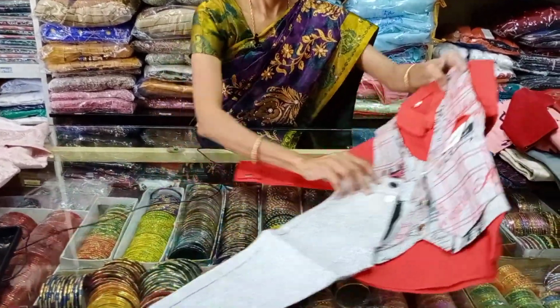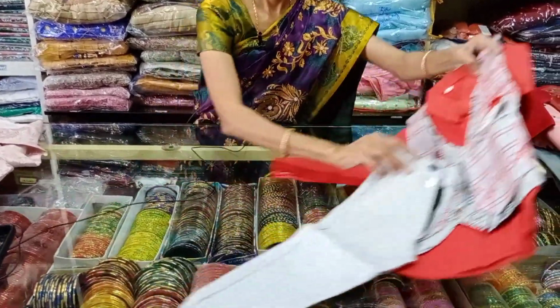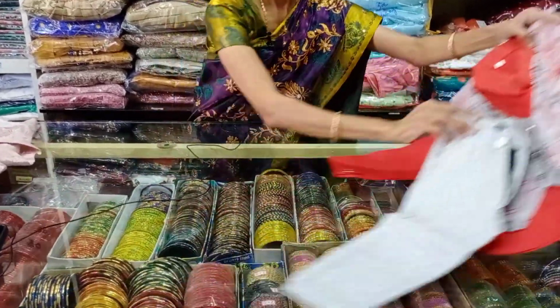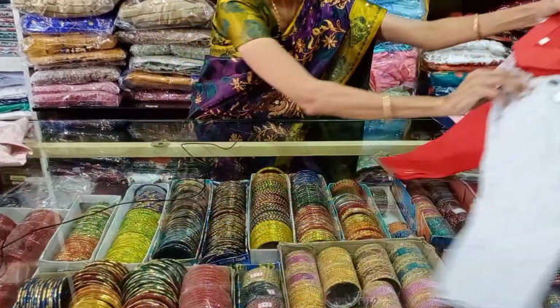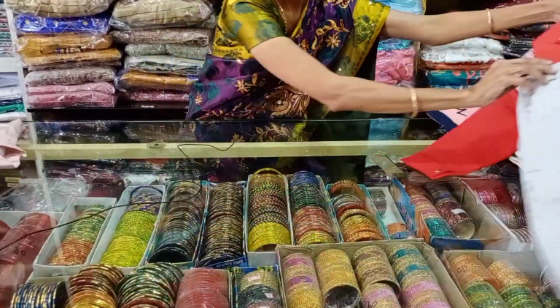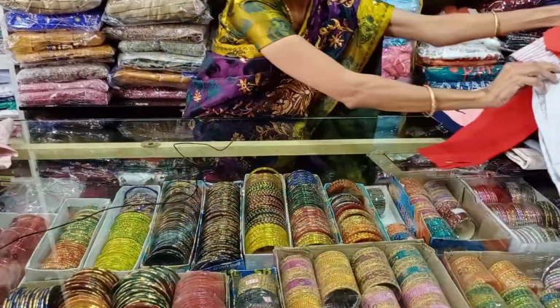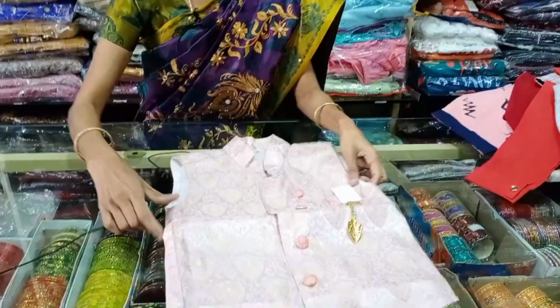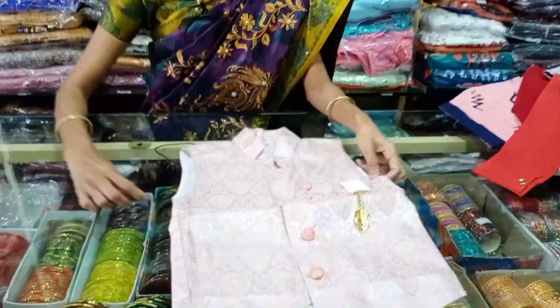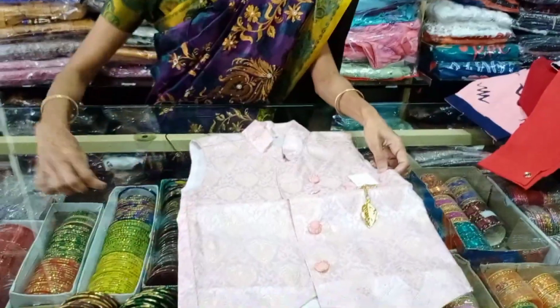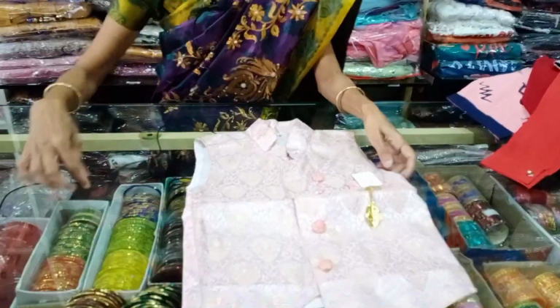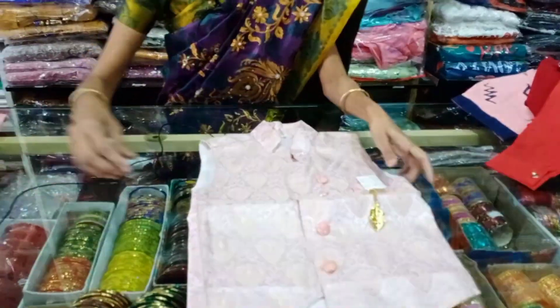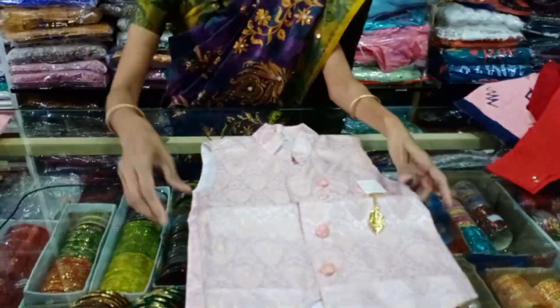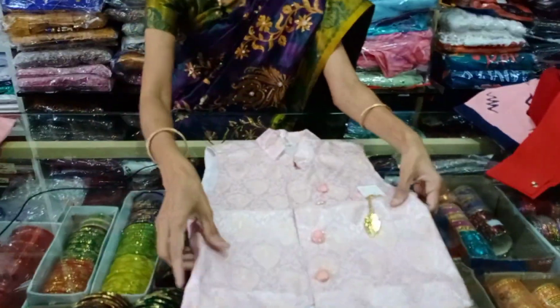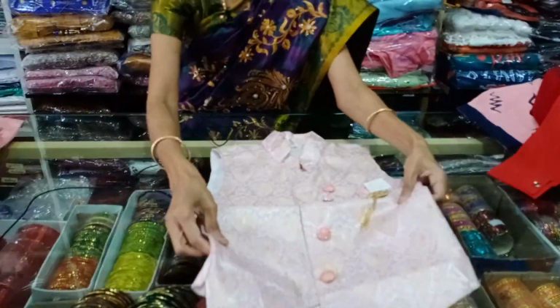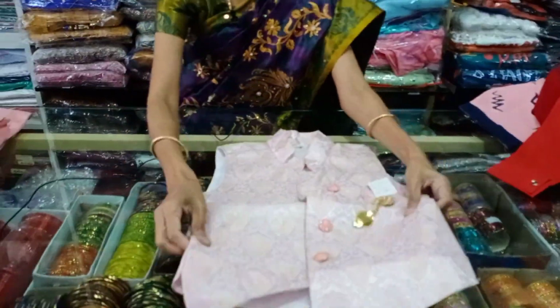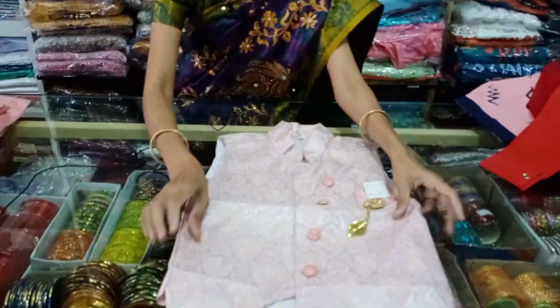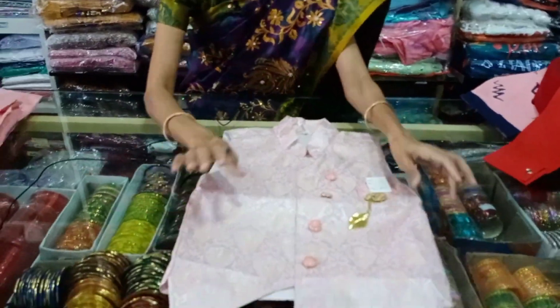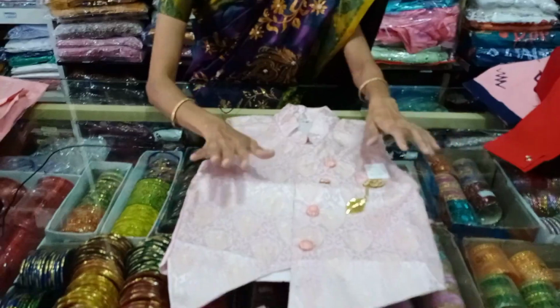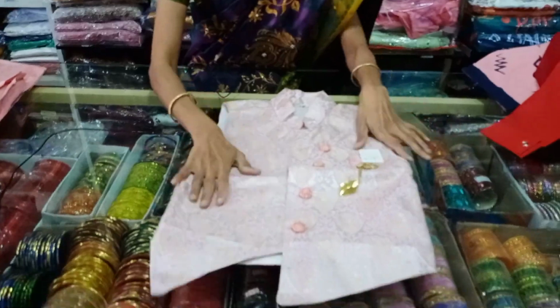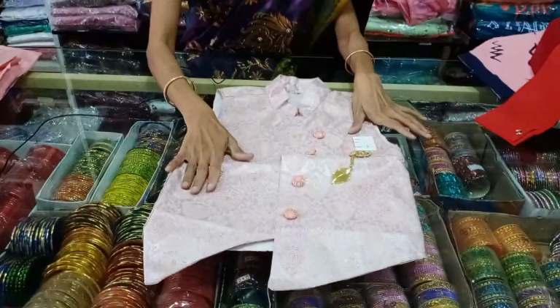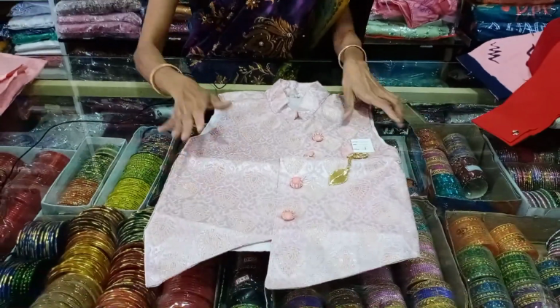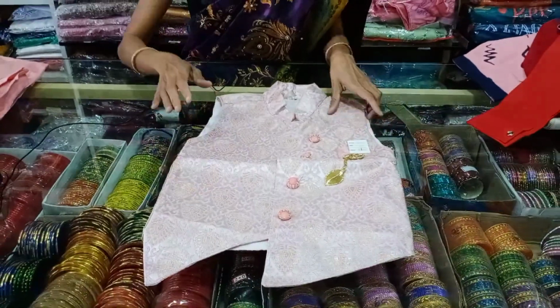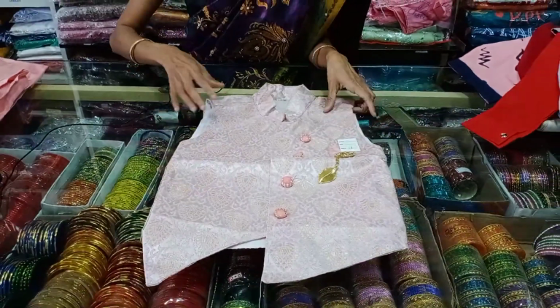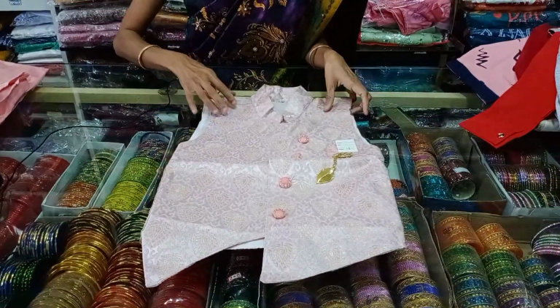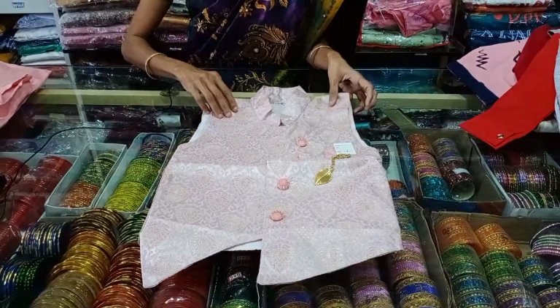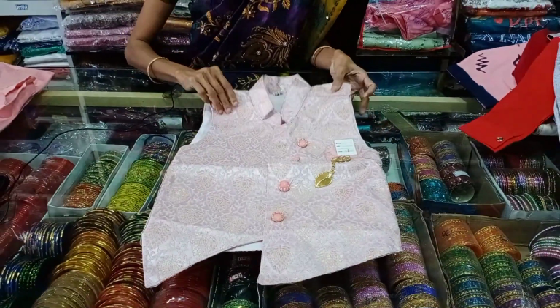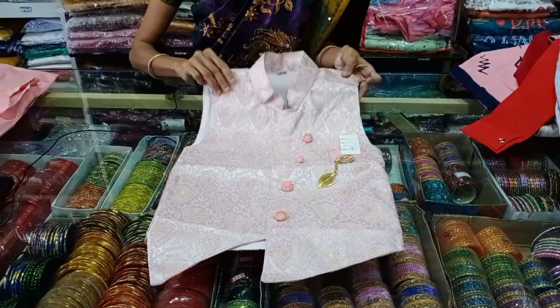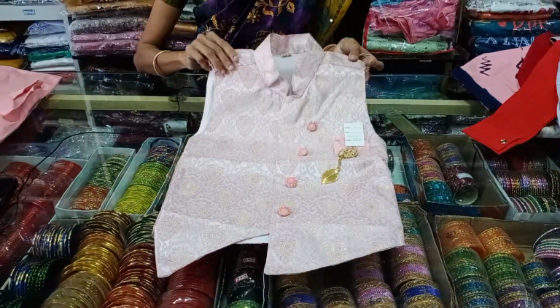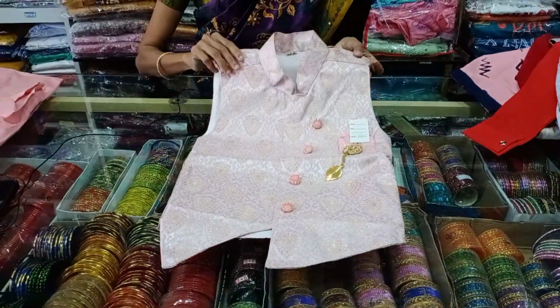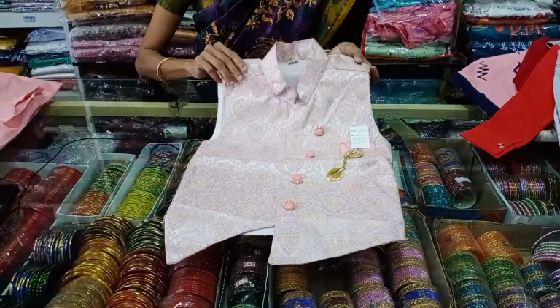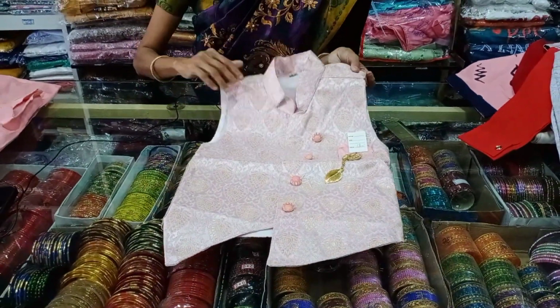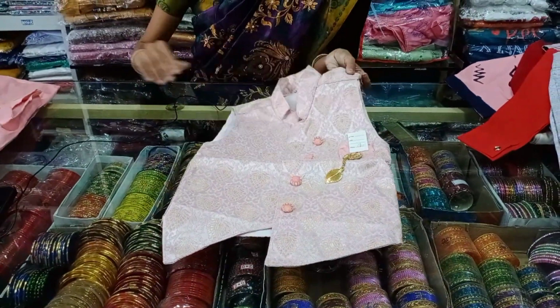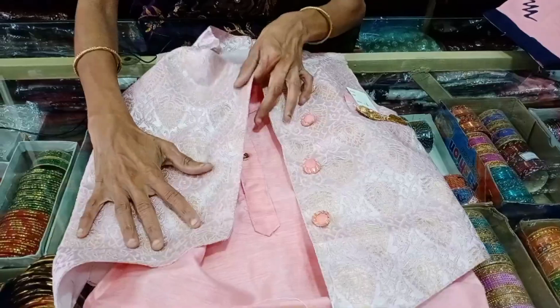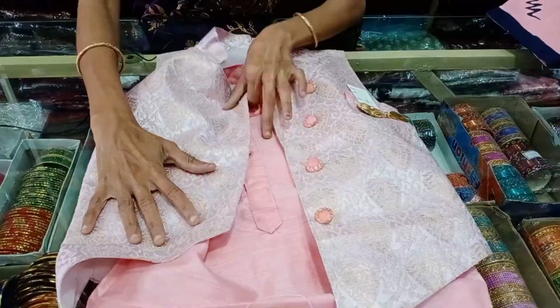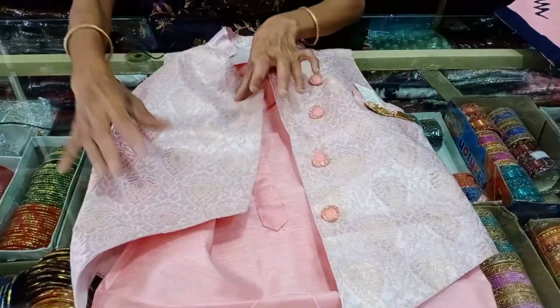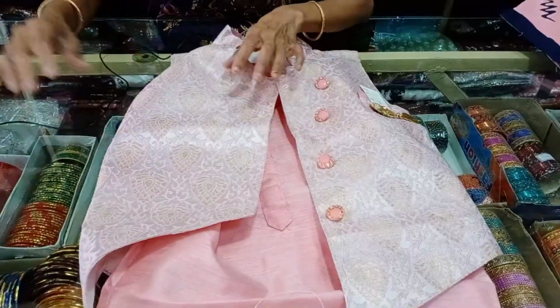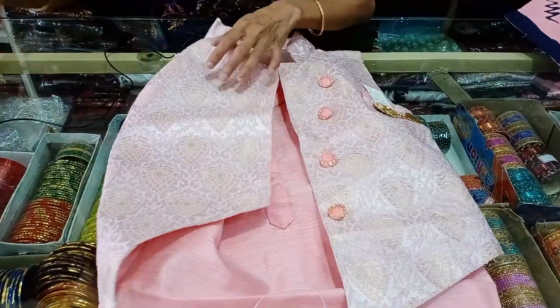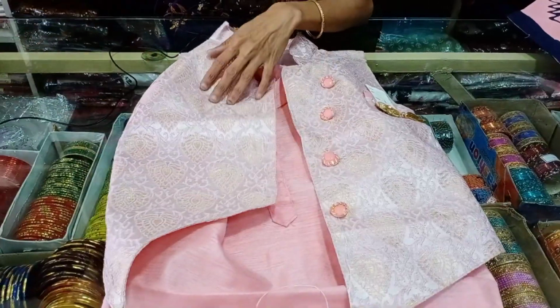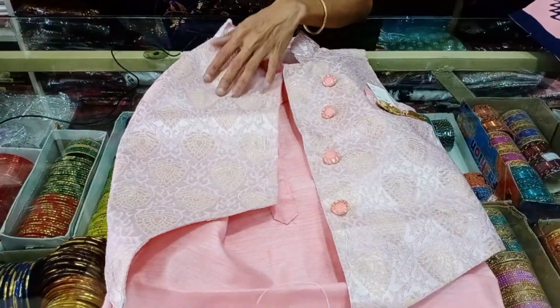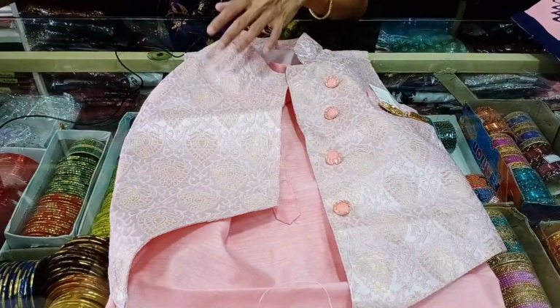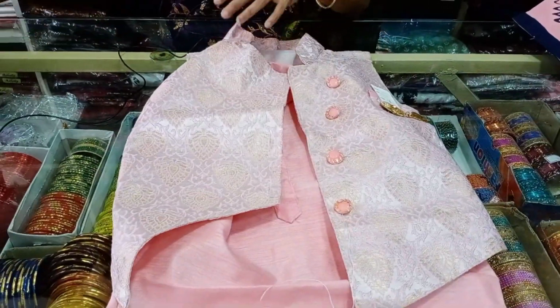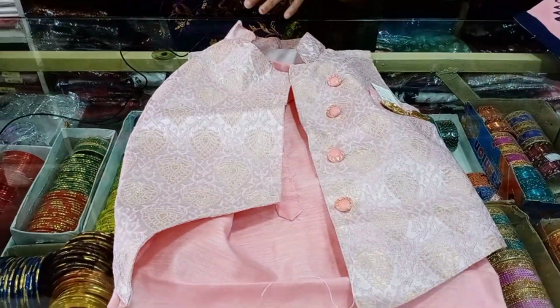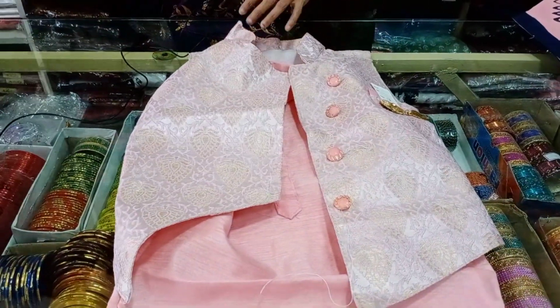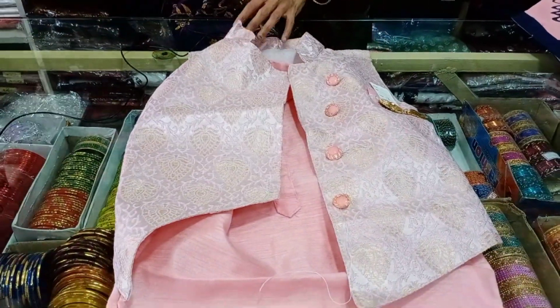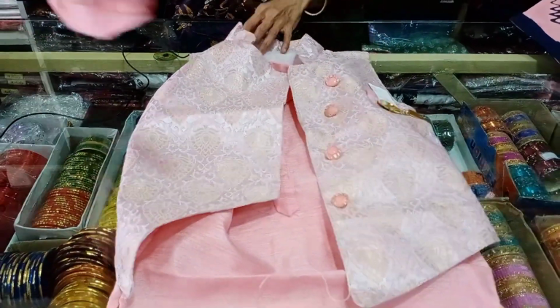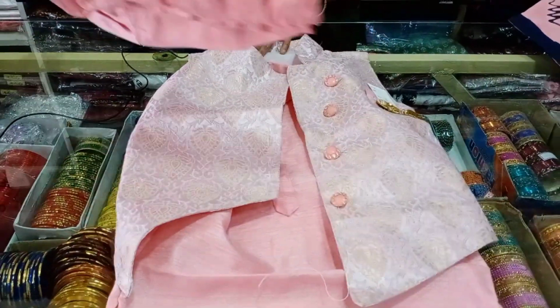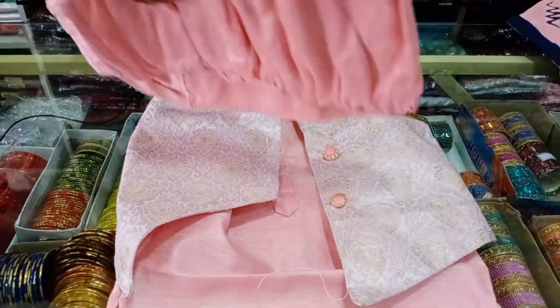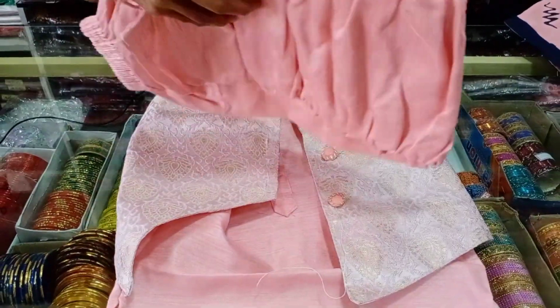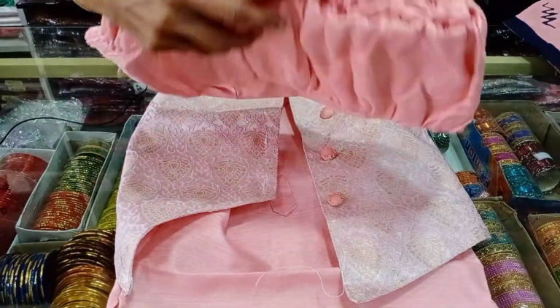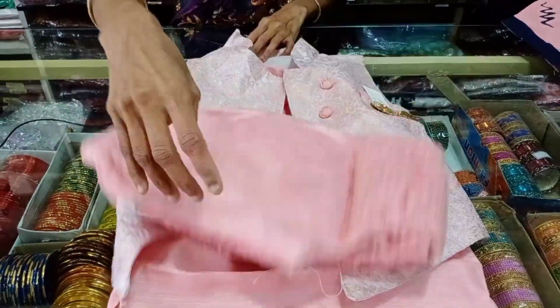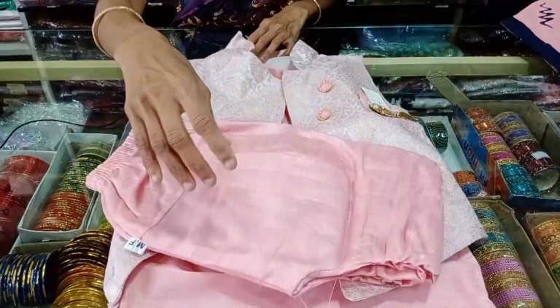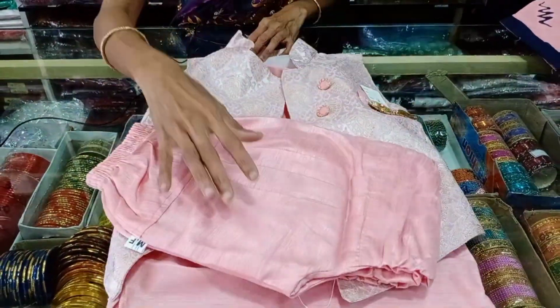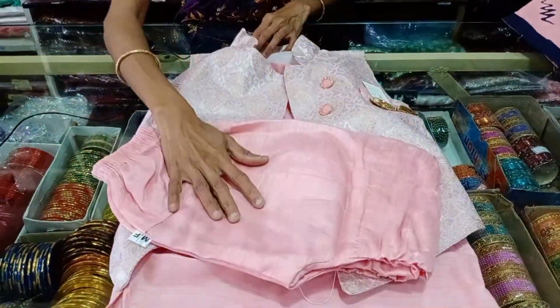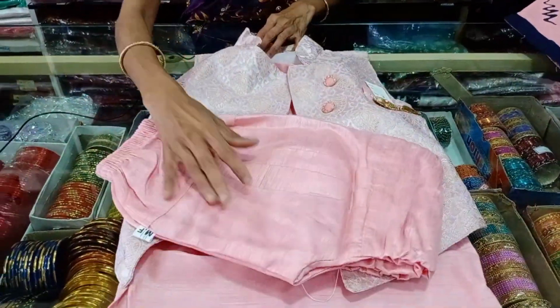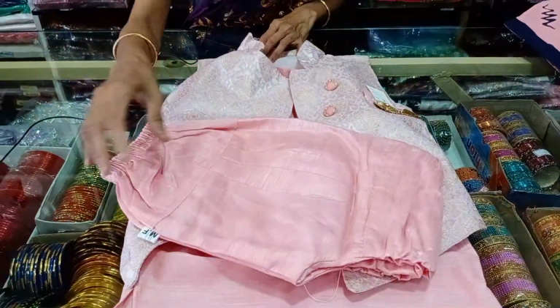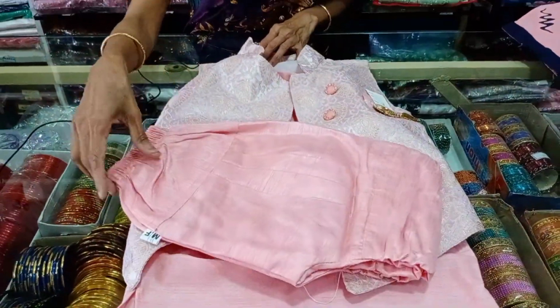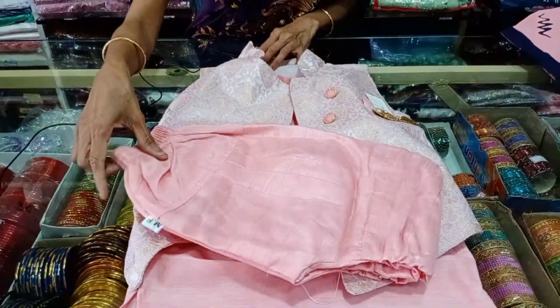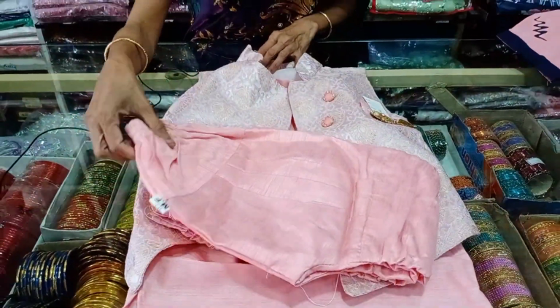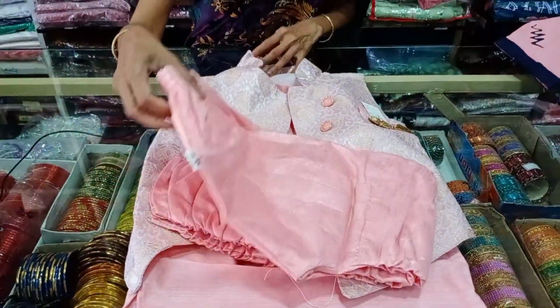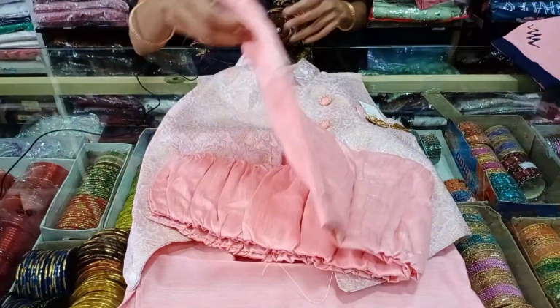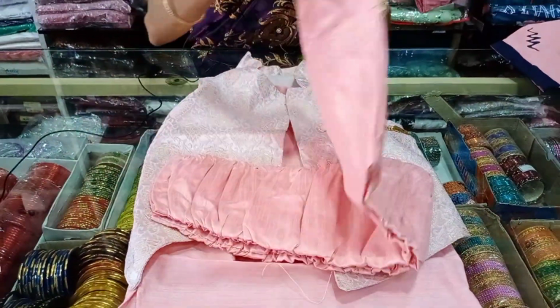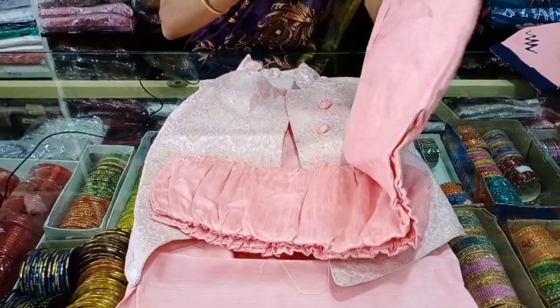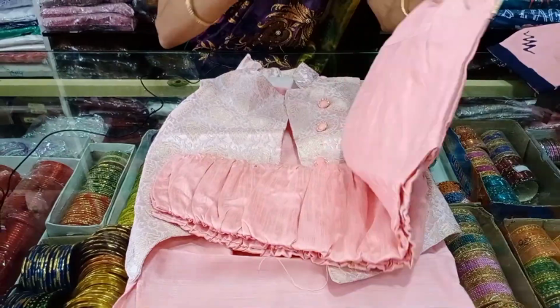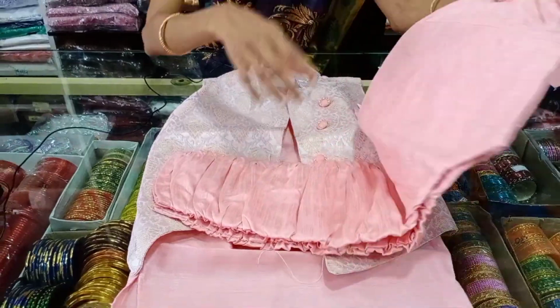Coat model is starting from 0 size, up to 10 years. This coat is separate, with cotton pant. This is the starting range of 700.